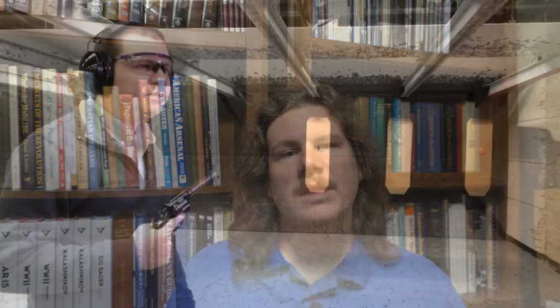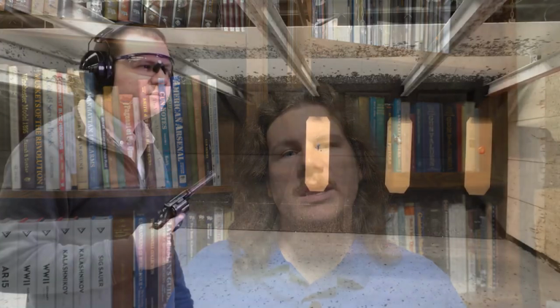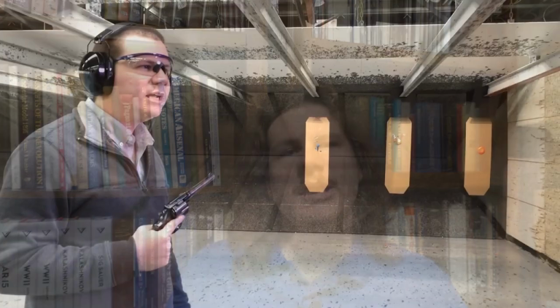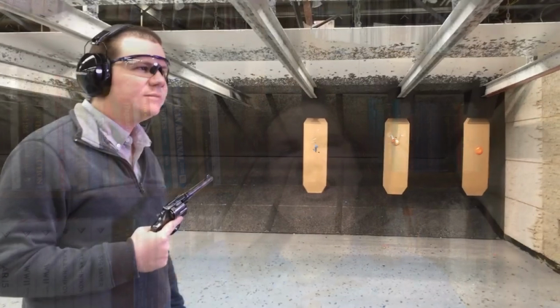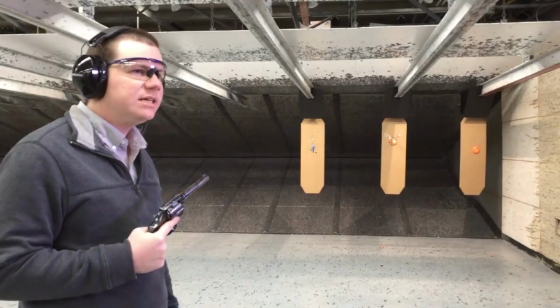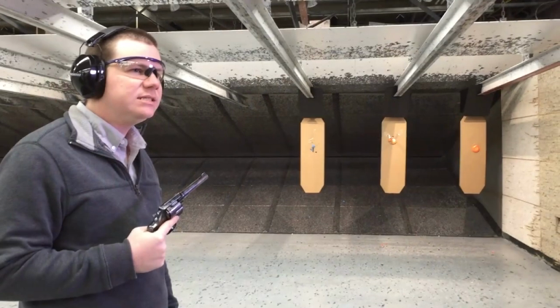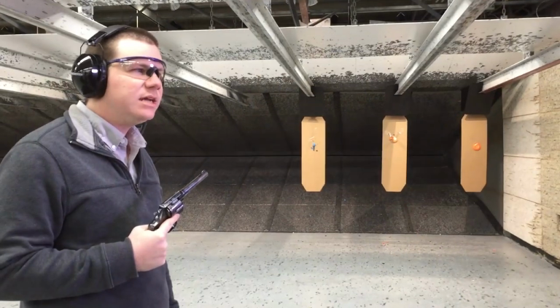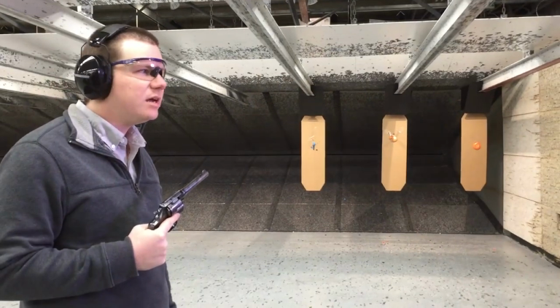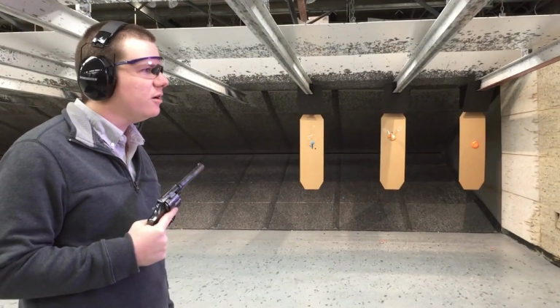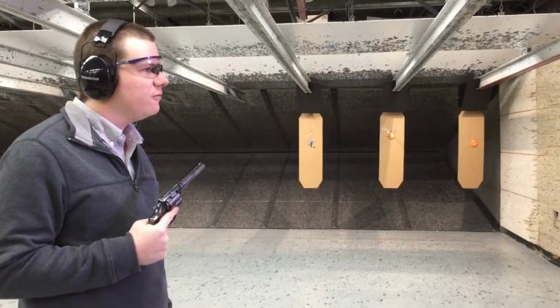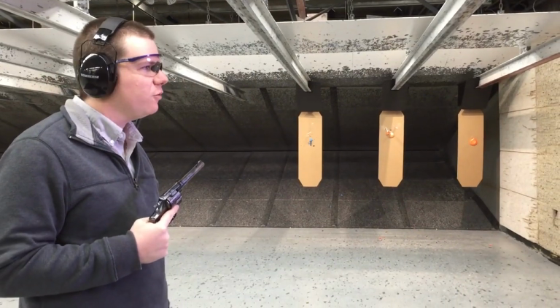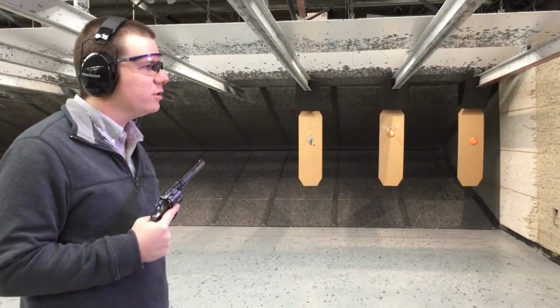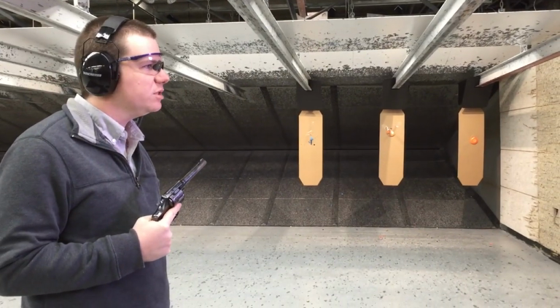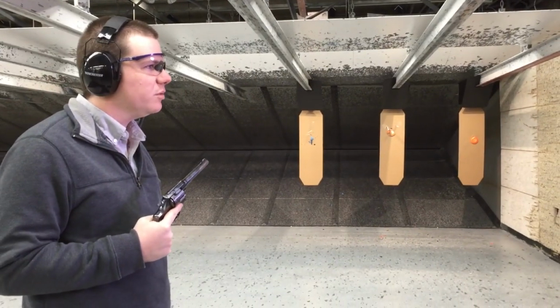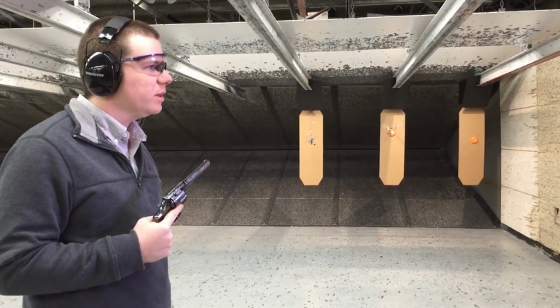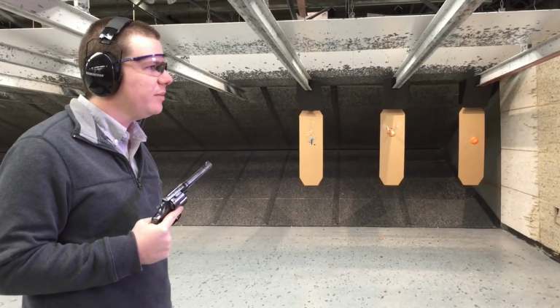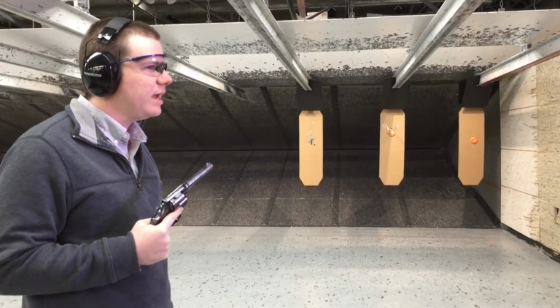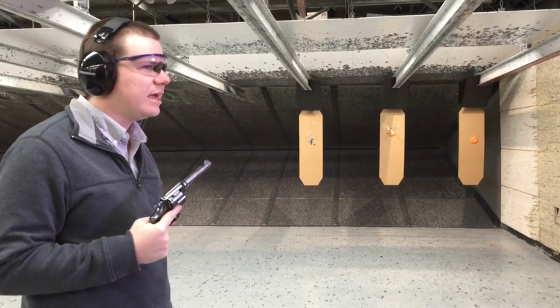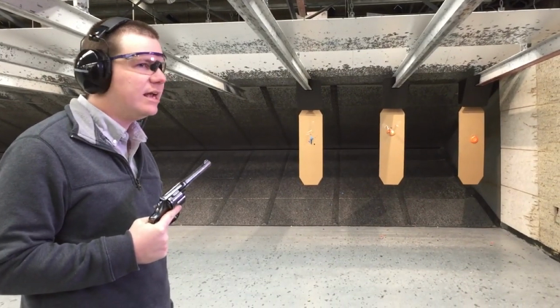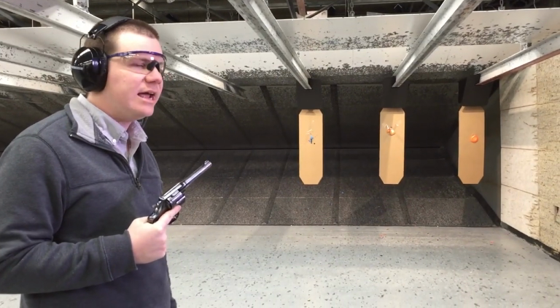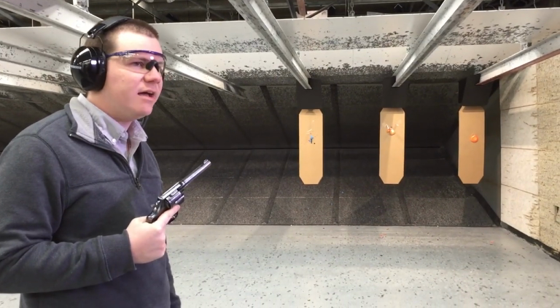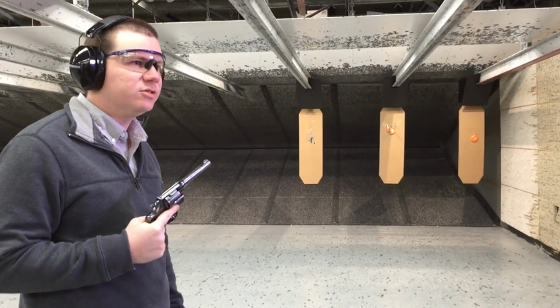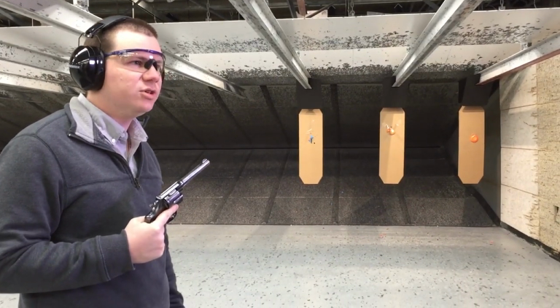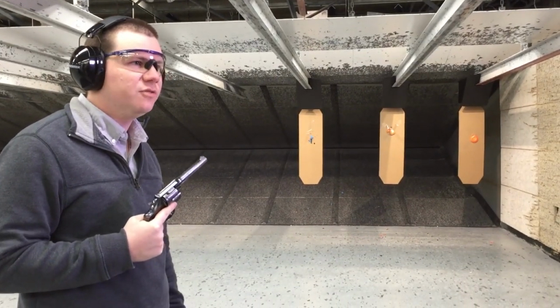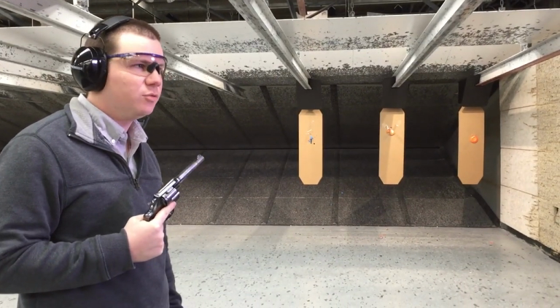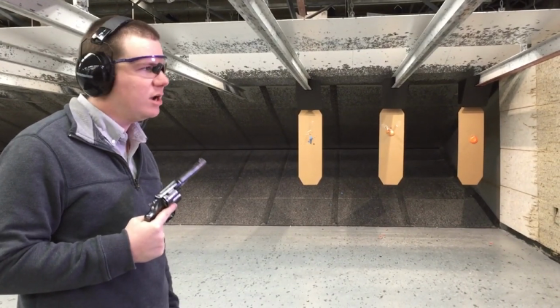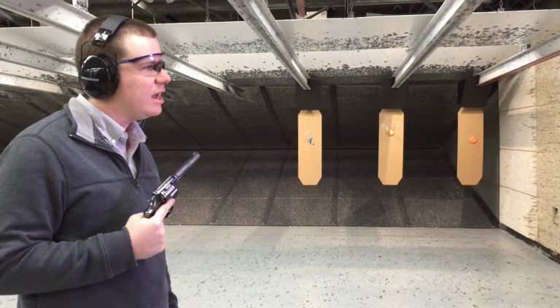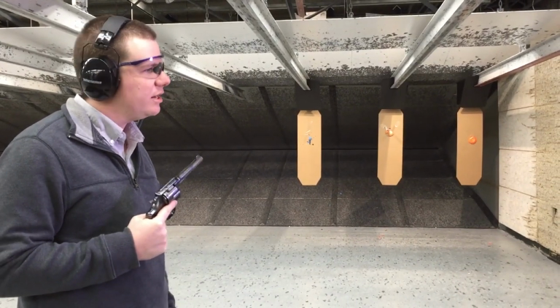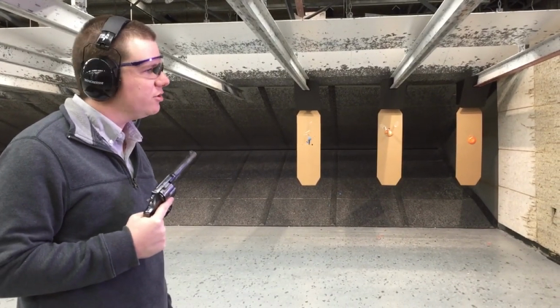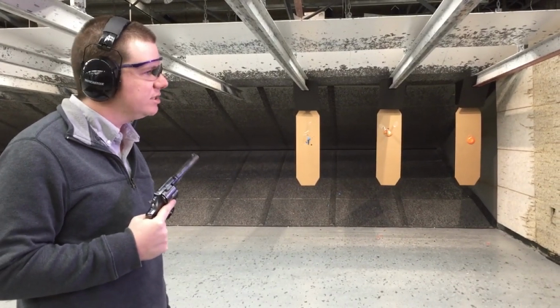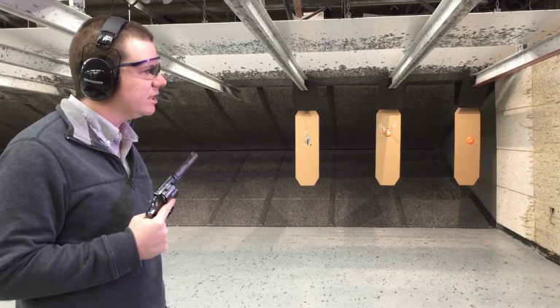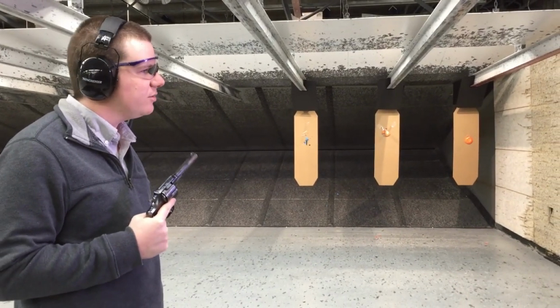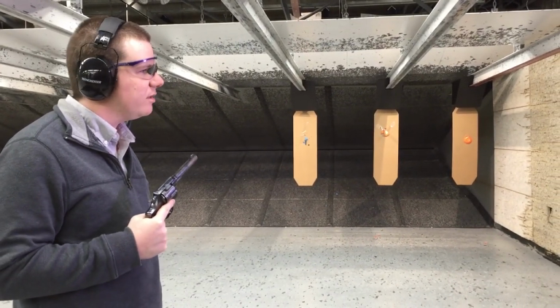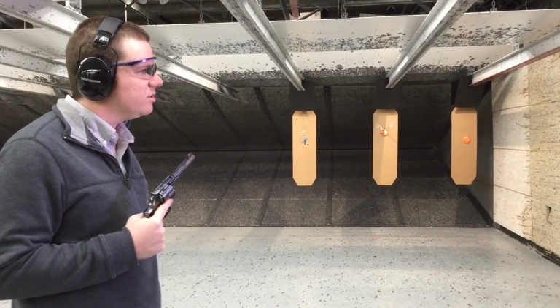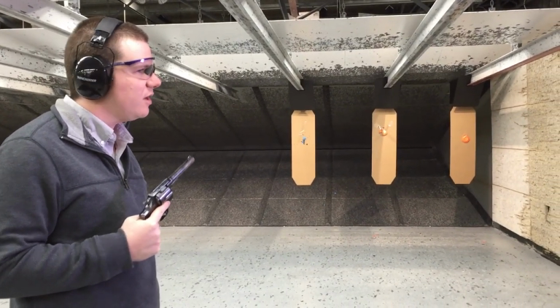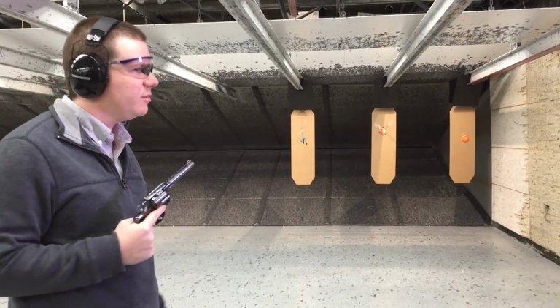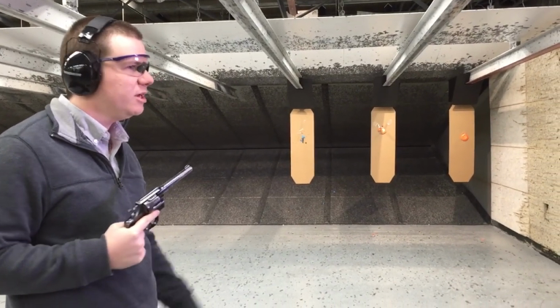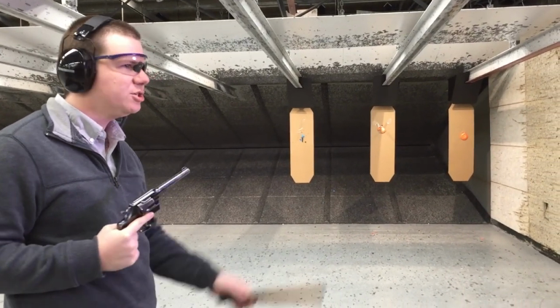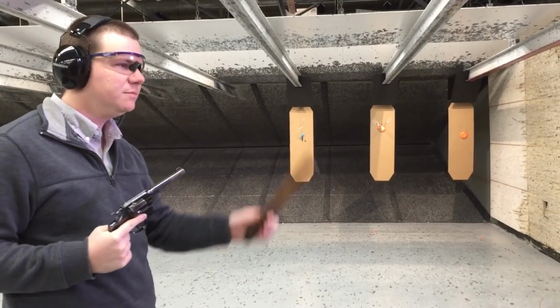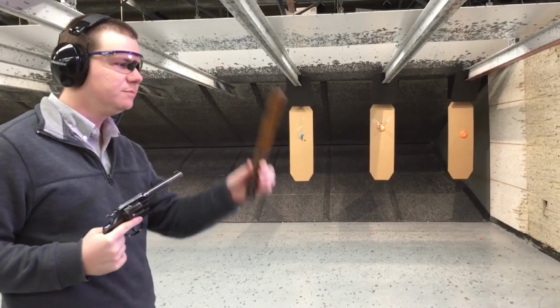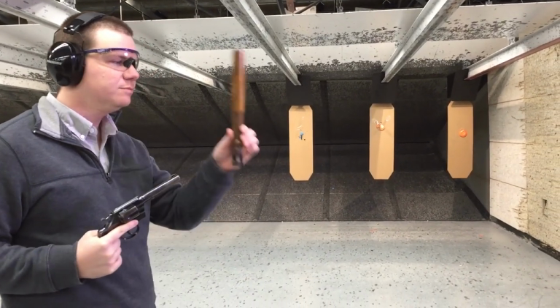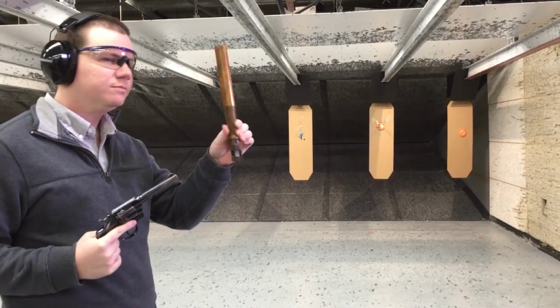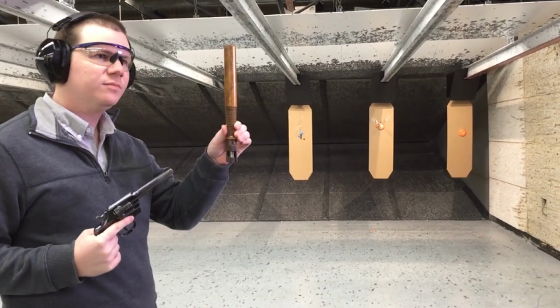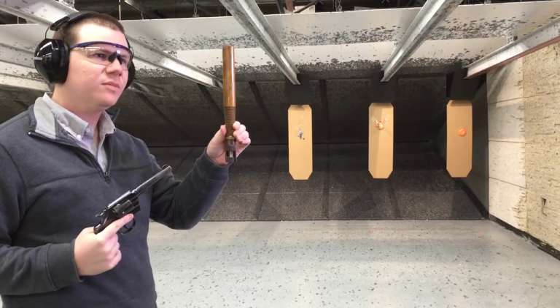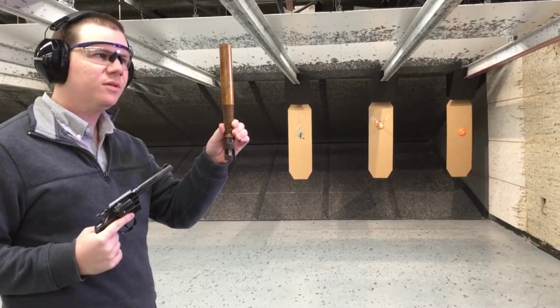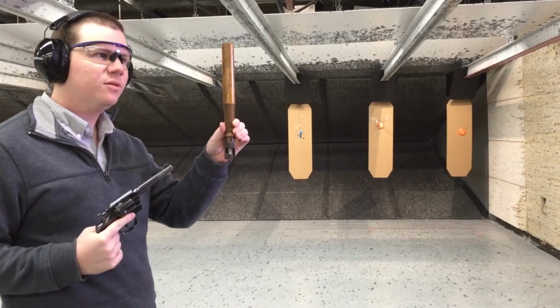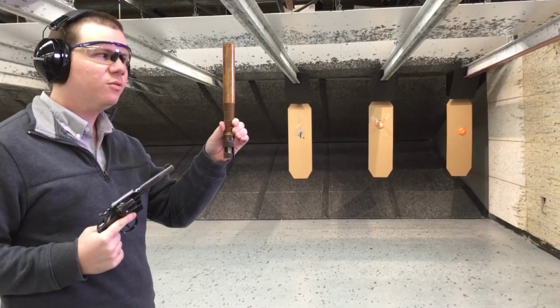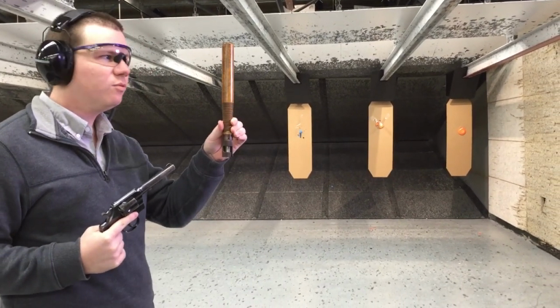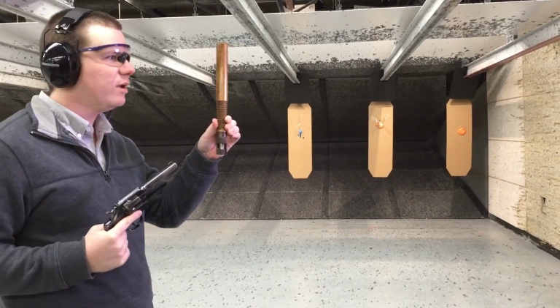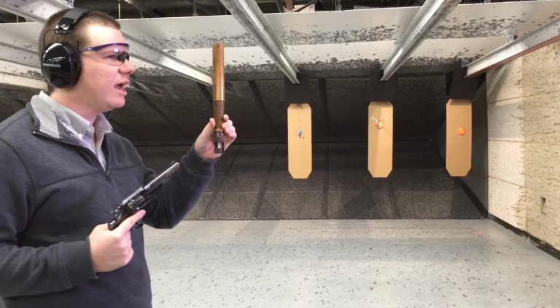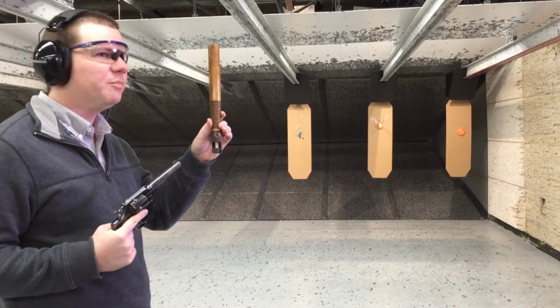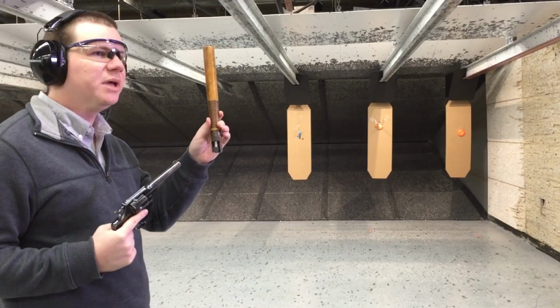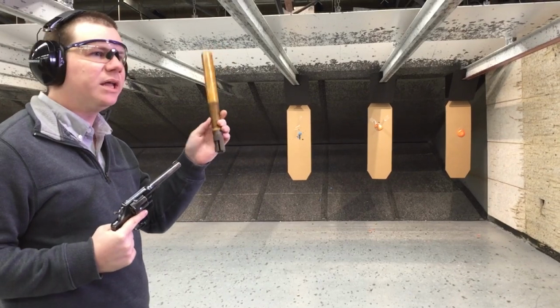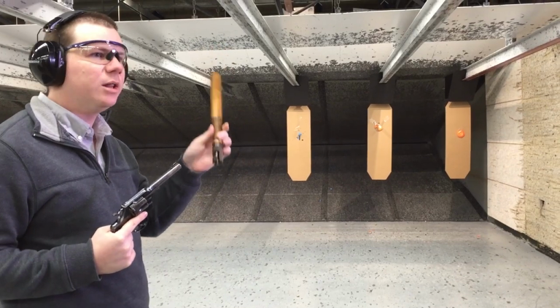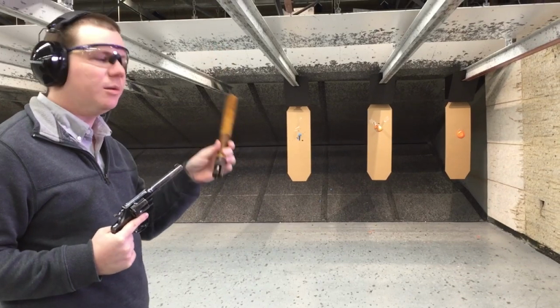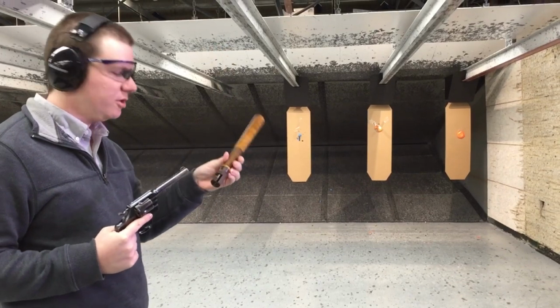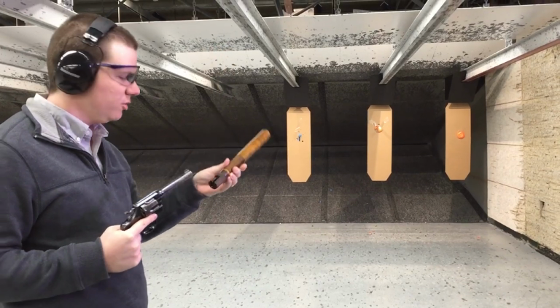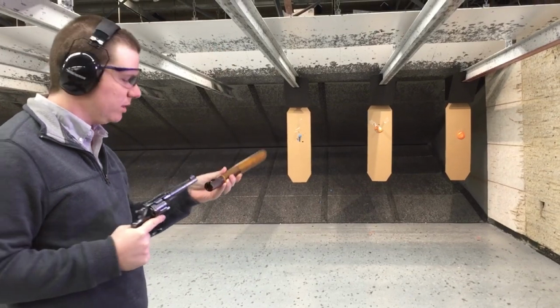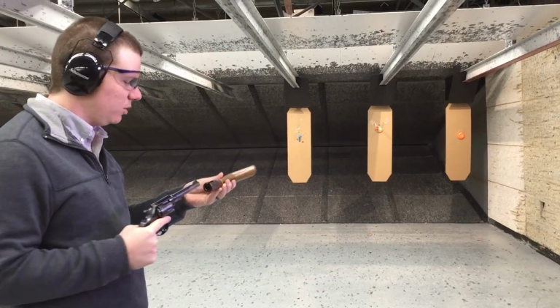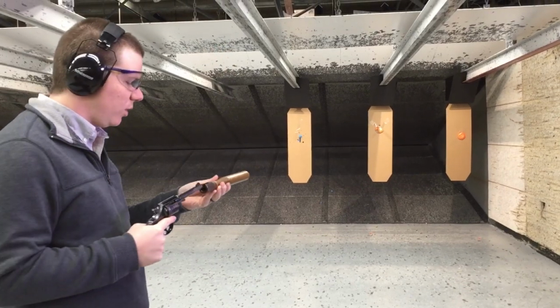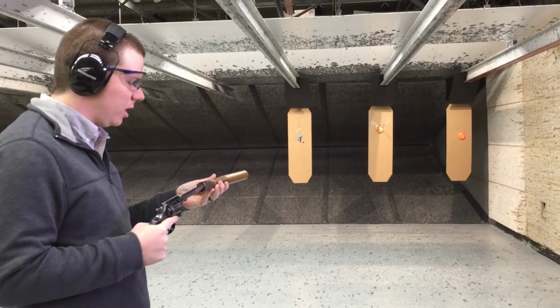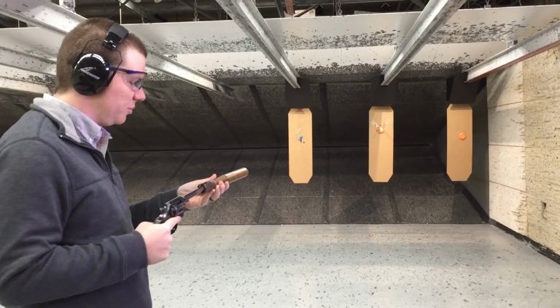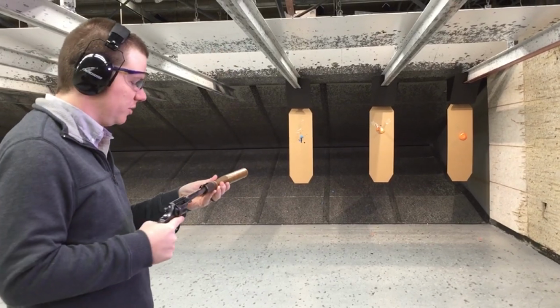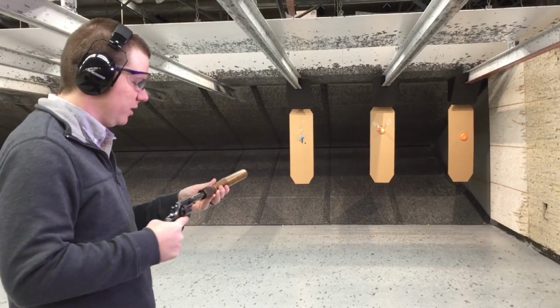Sometimes that's not enough force to bring the bad guy down, so if you run out of your six rounds of ammunition, you've got a billy club to do a little more with.